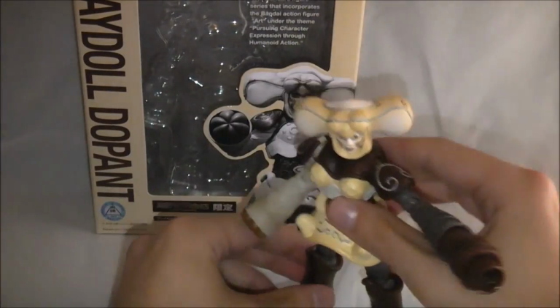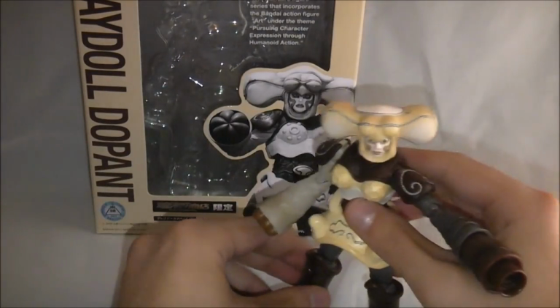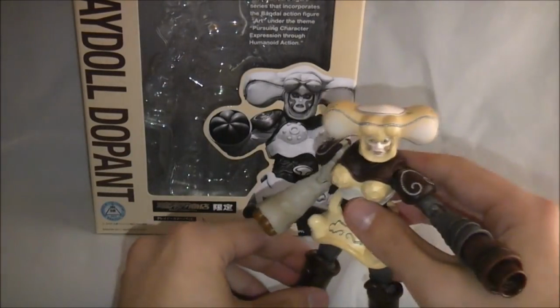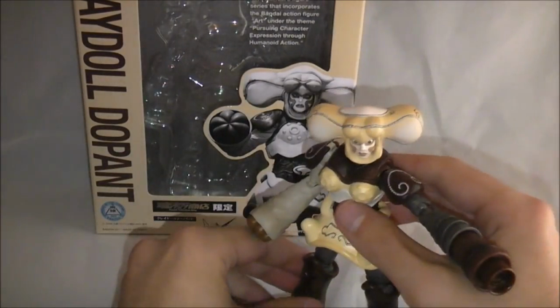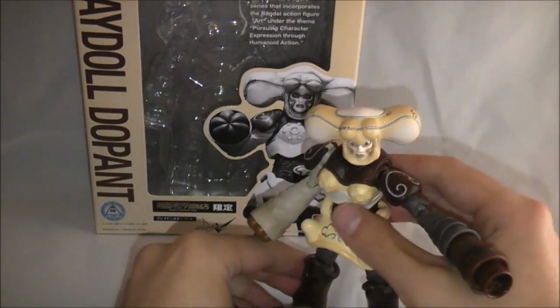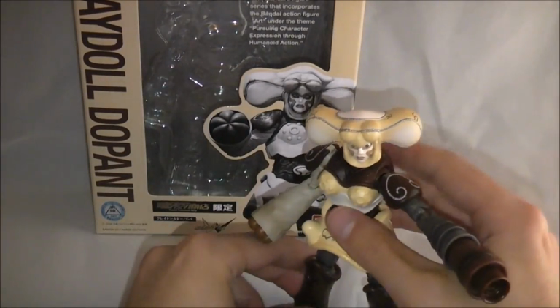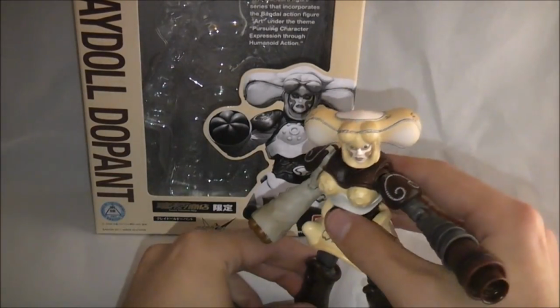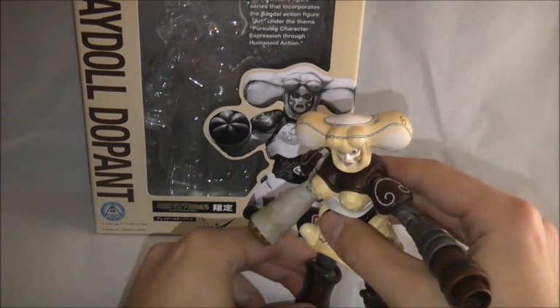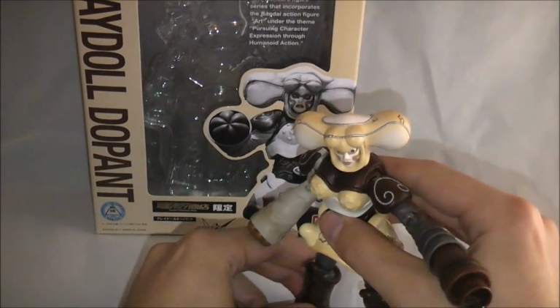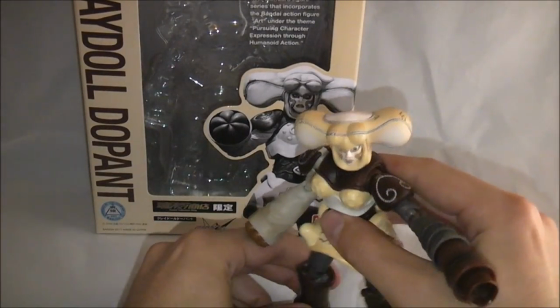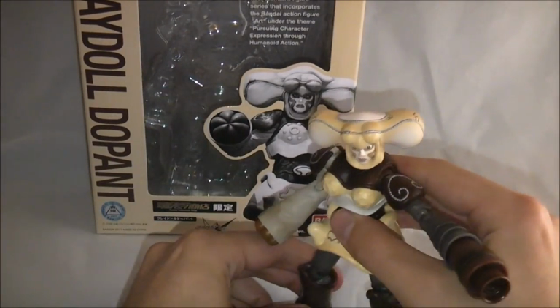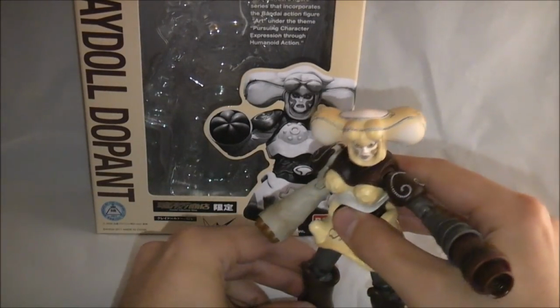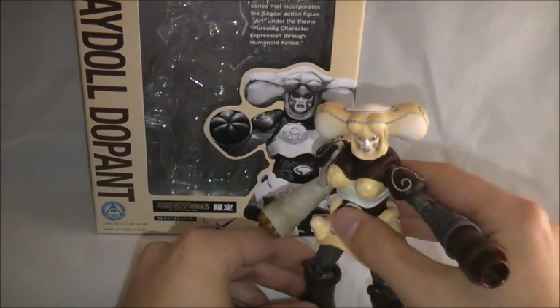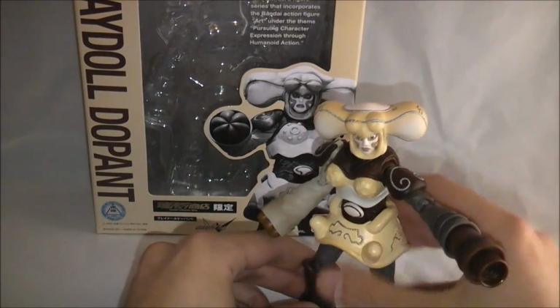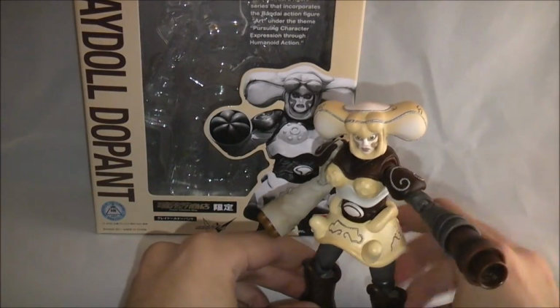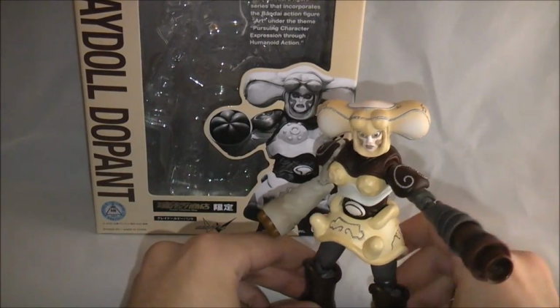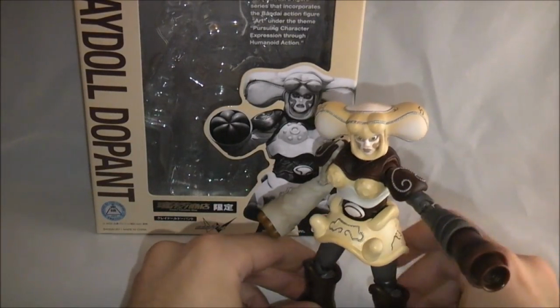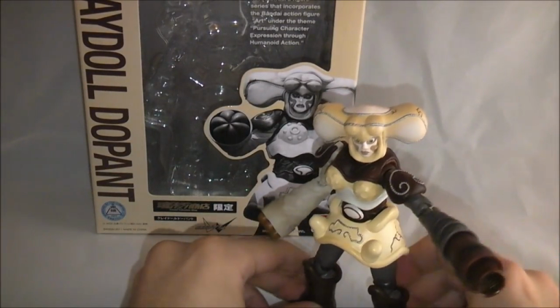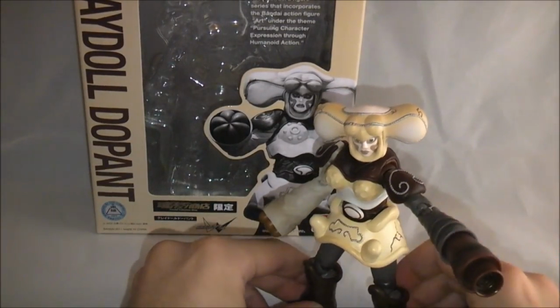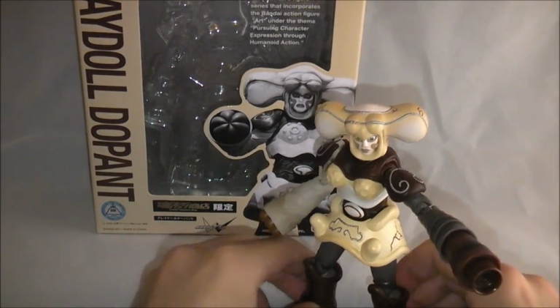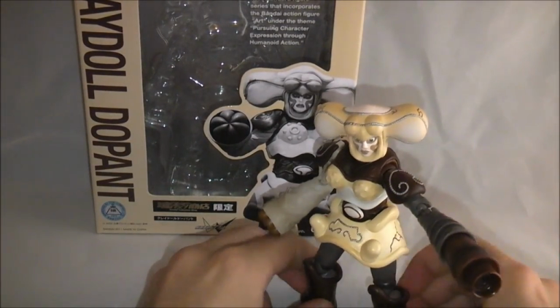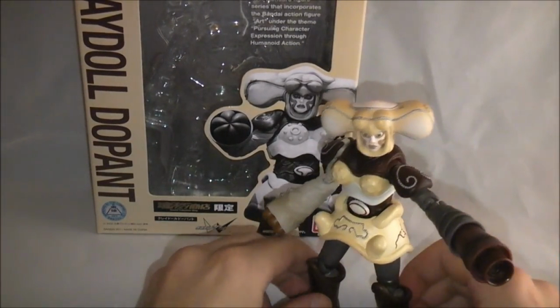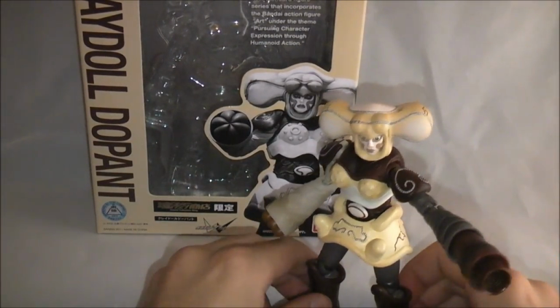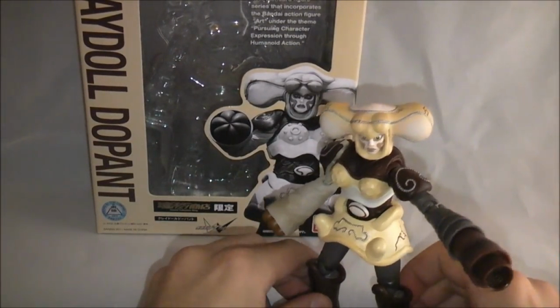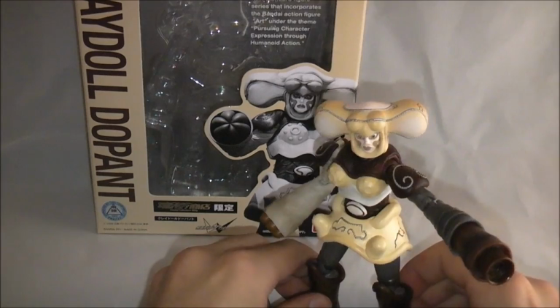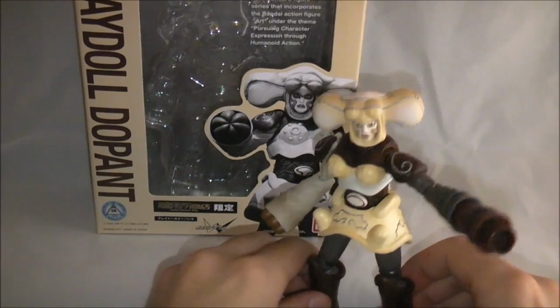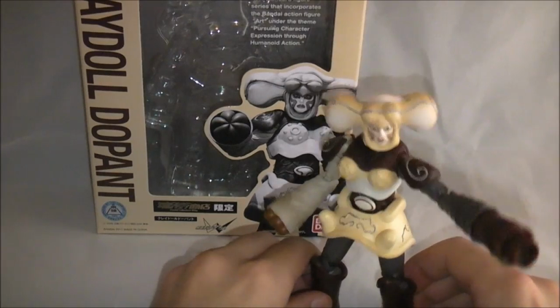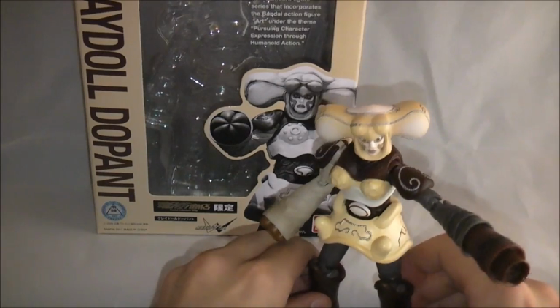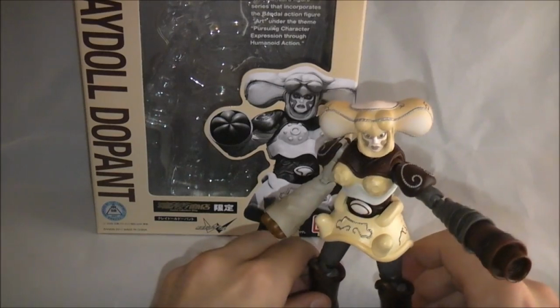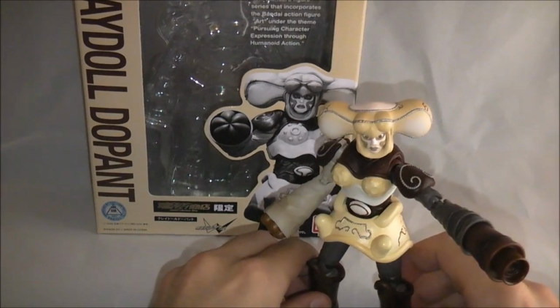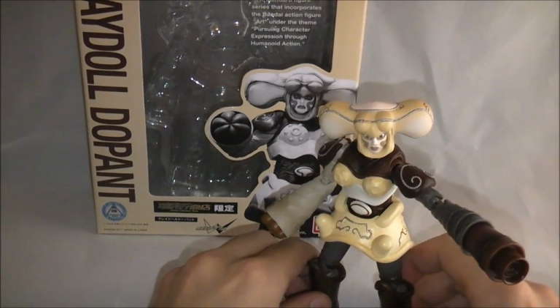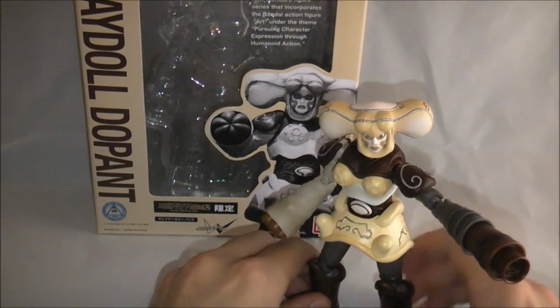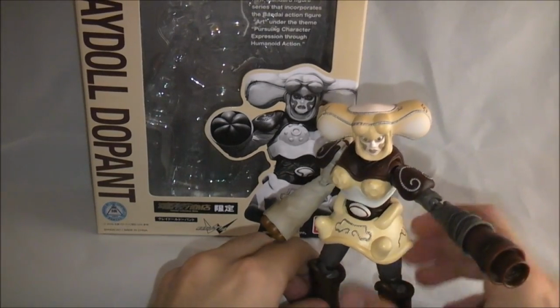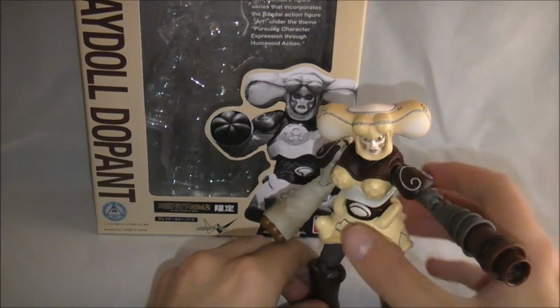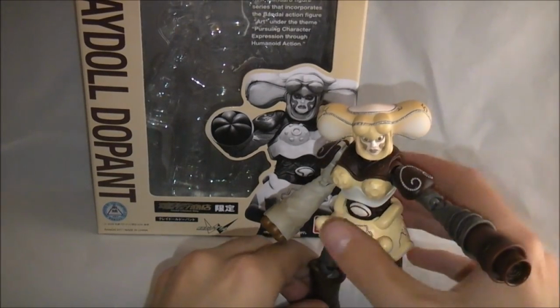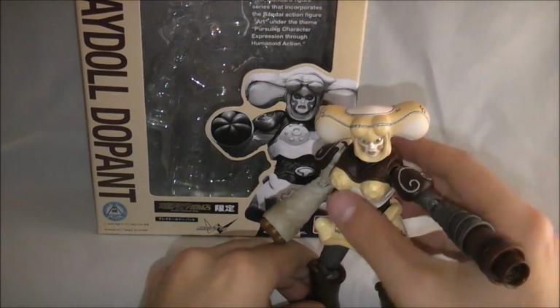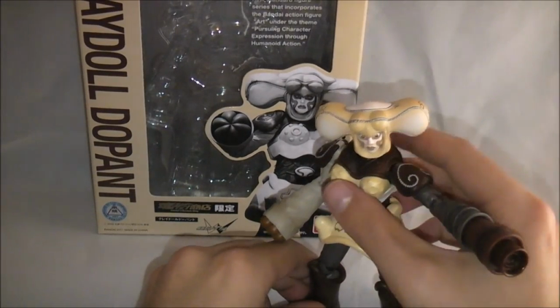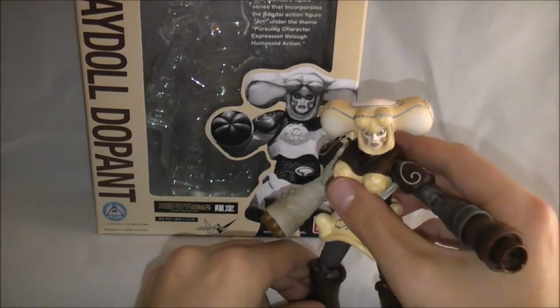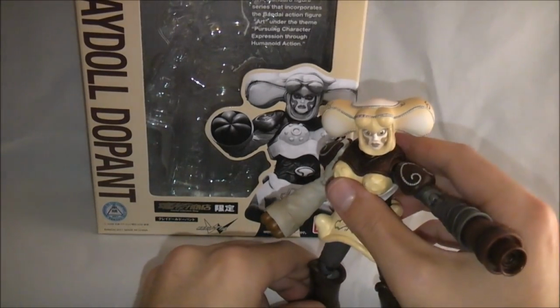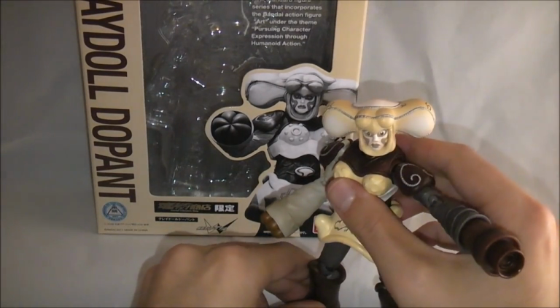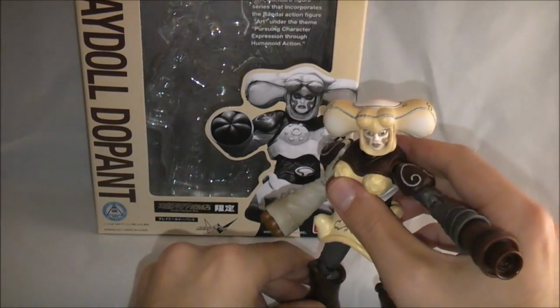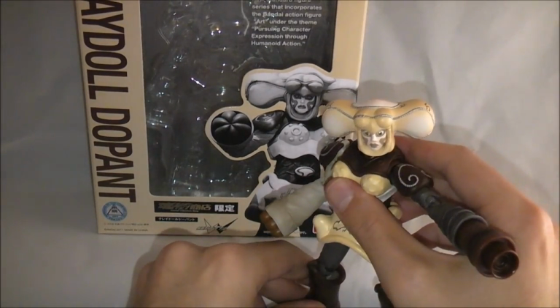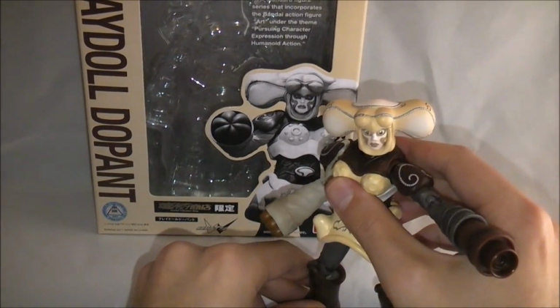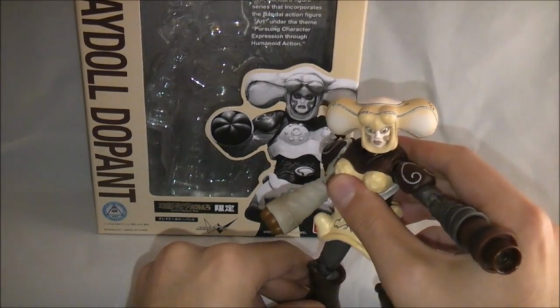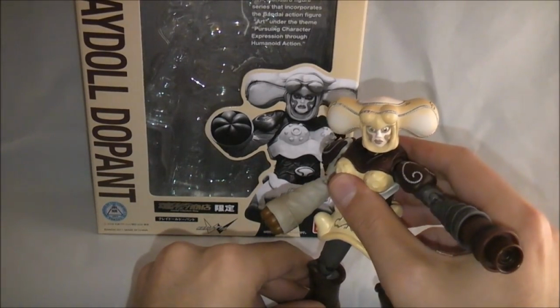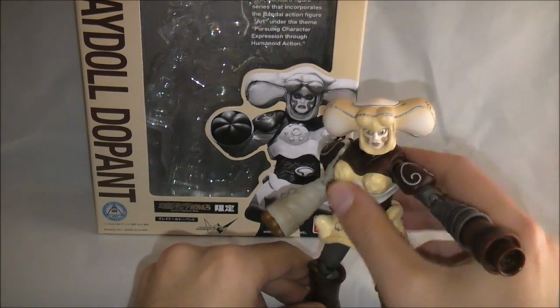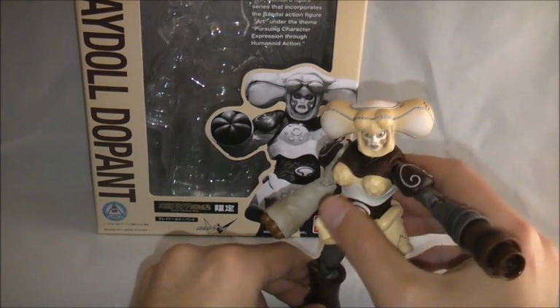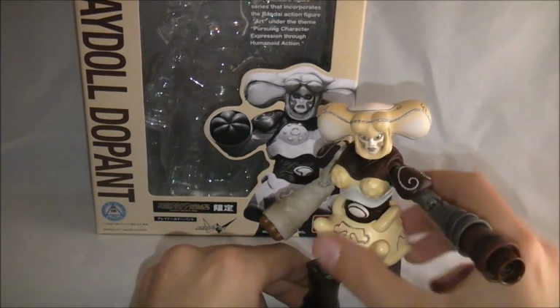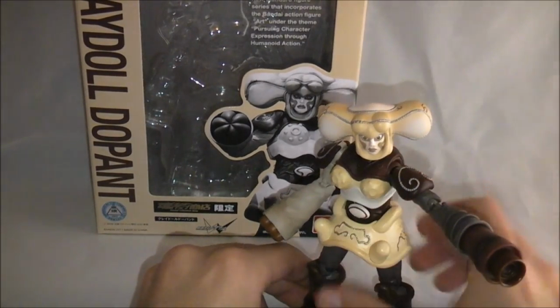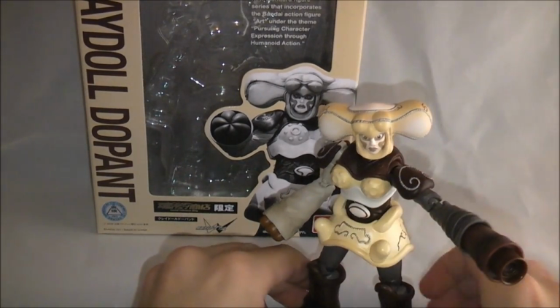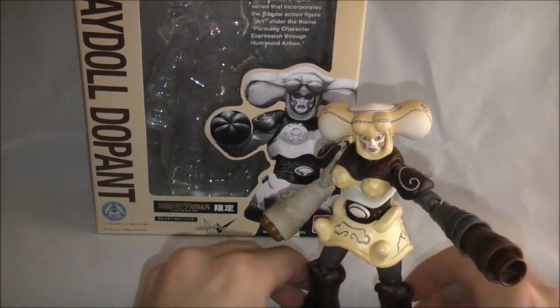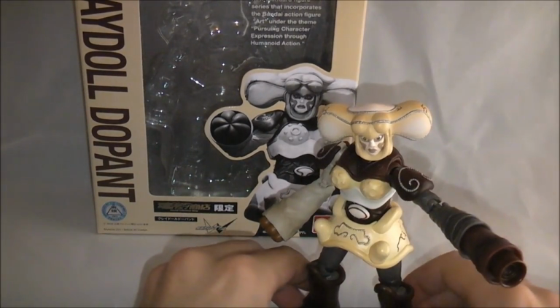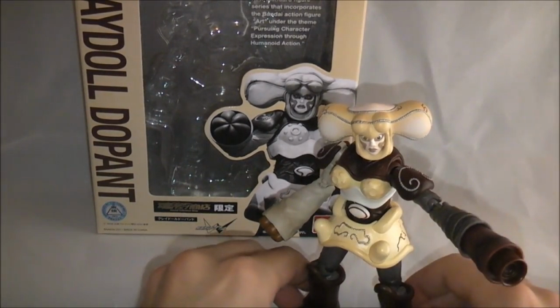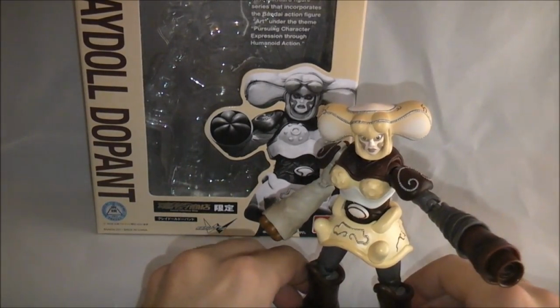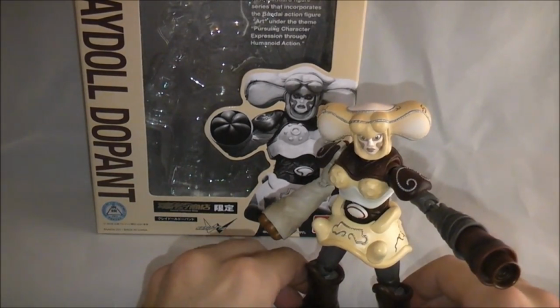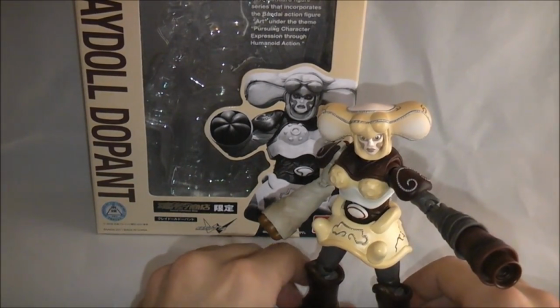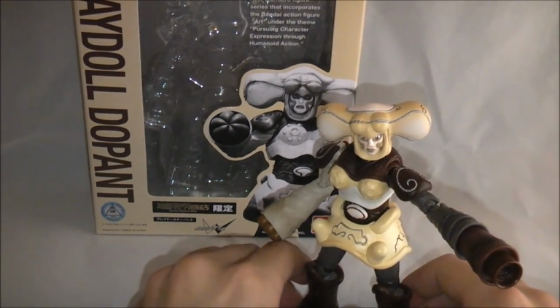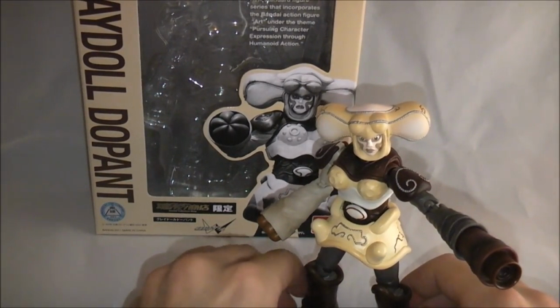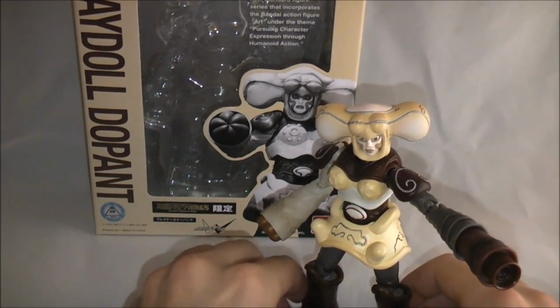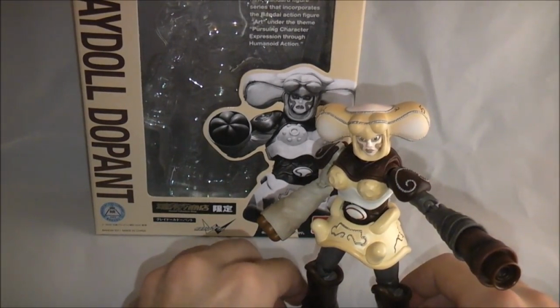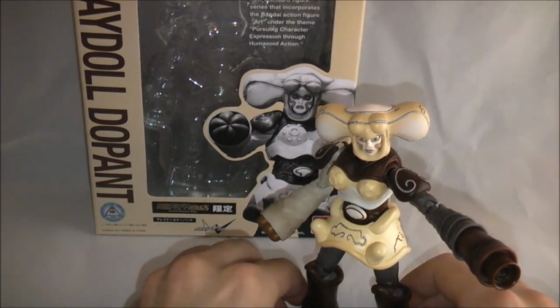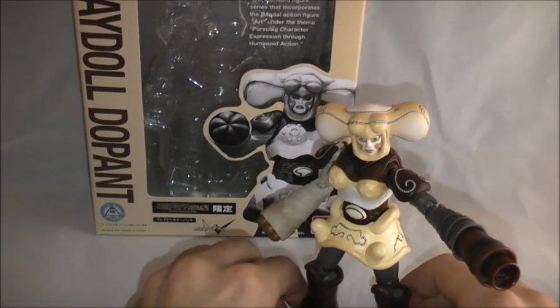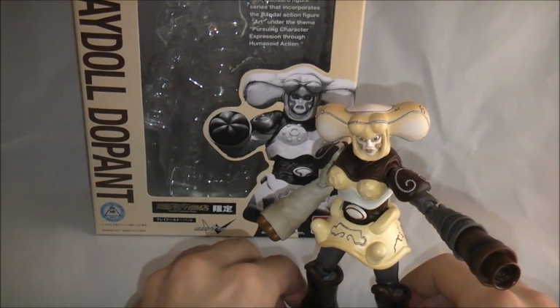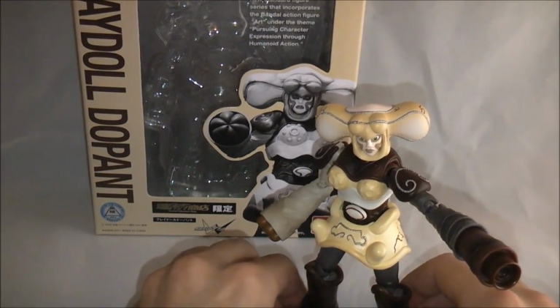Overall, it's definitely a good figure in terms of detail and it looks very accurate. It's just a very strange one.